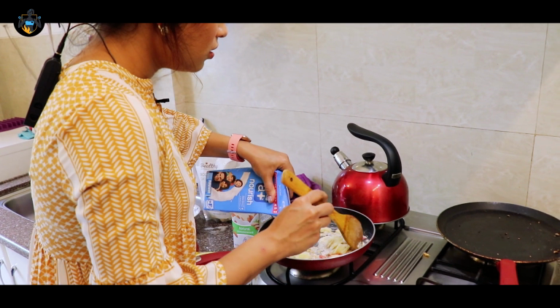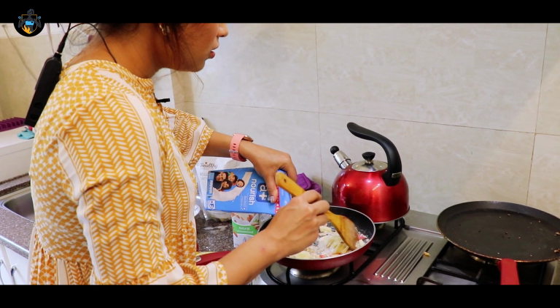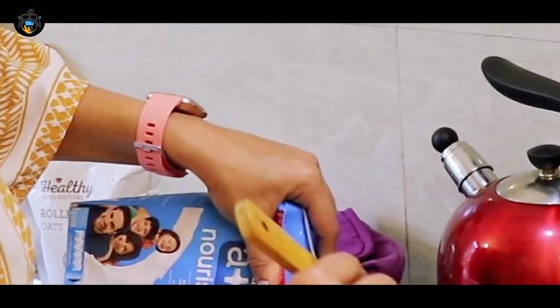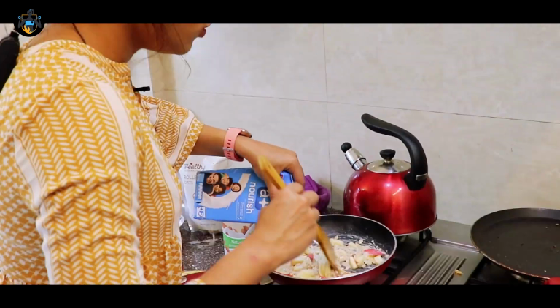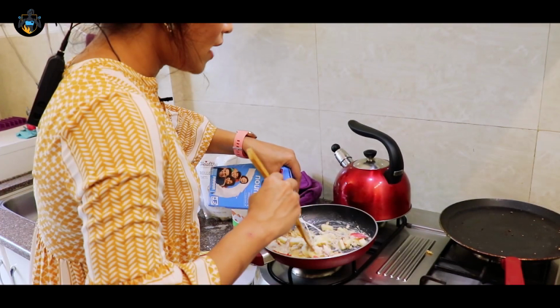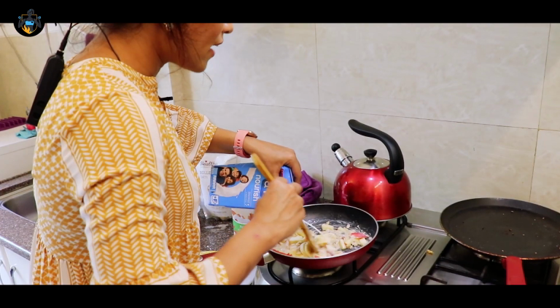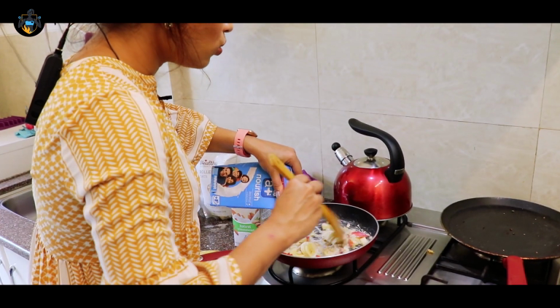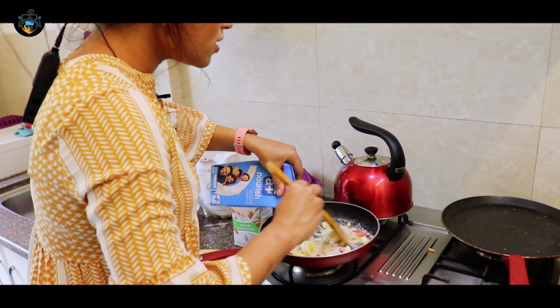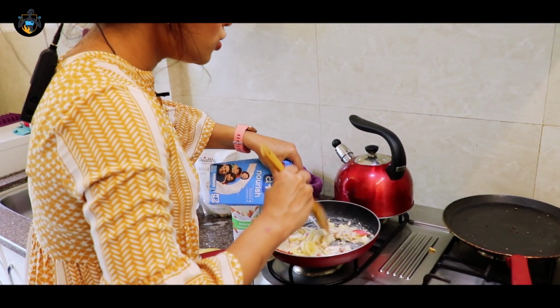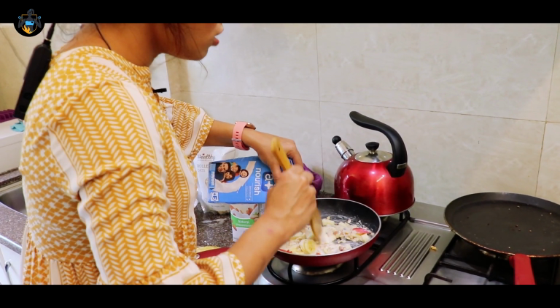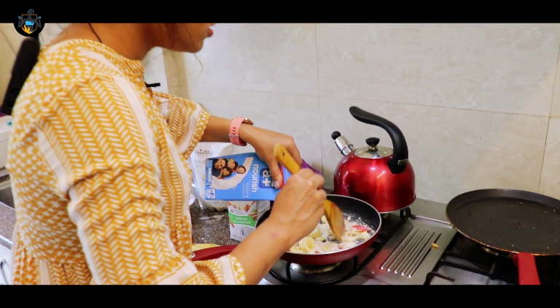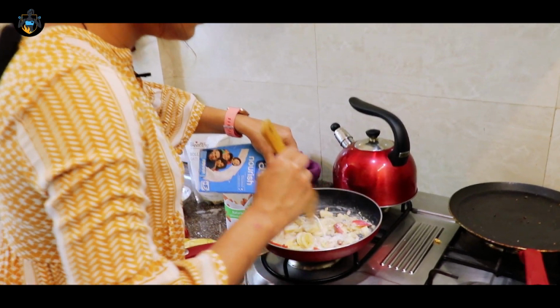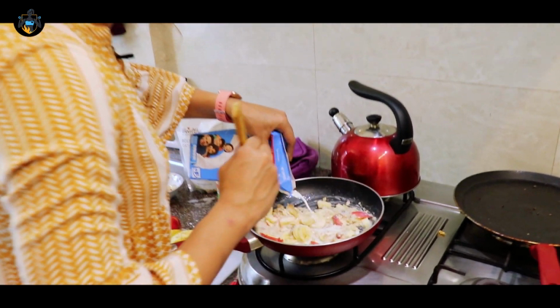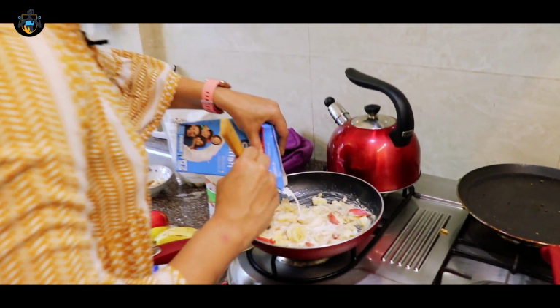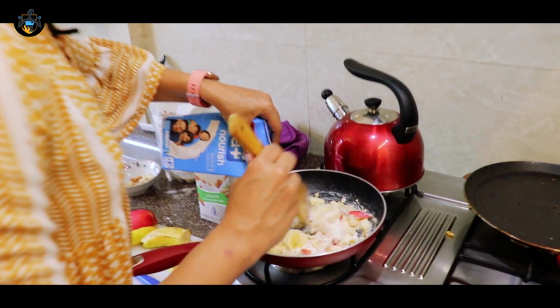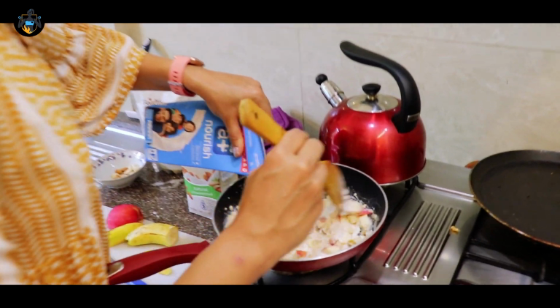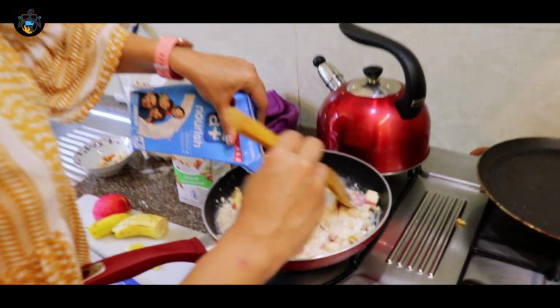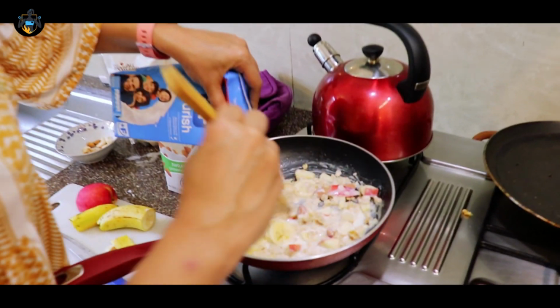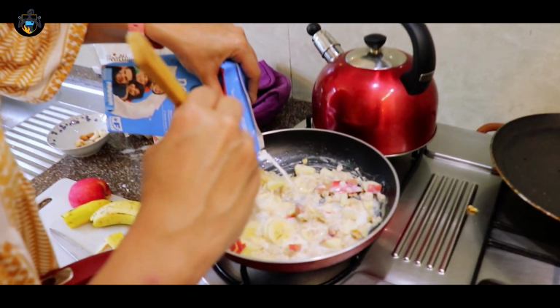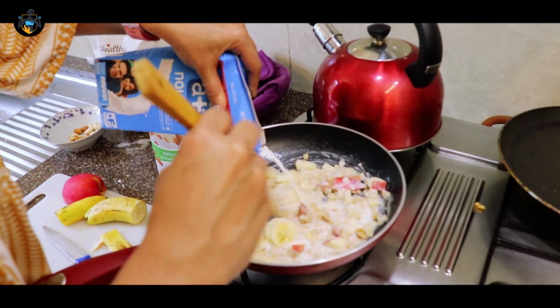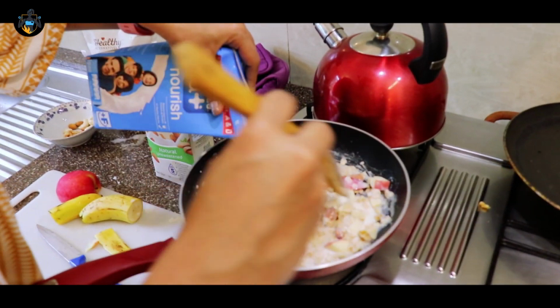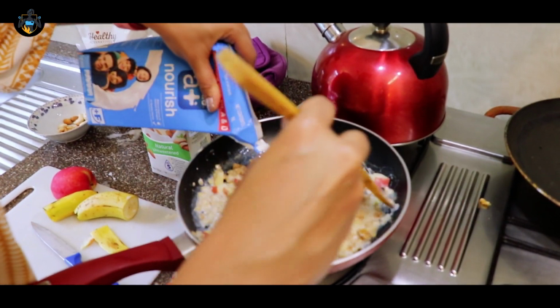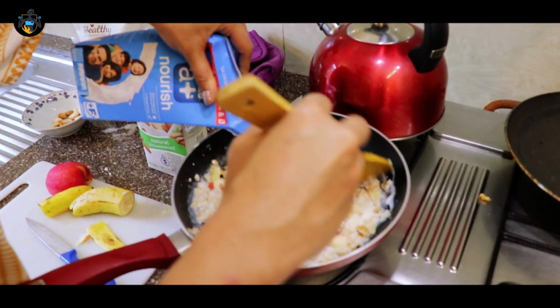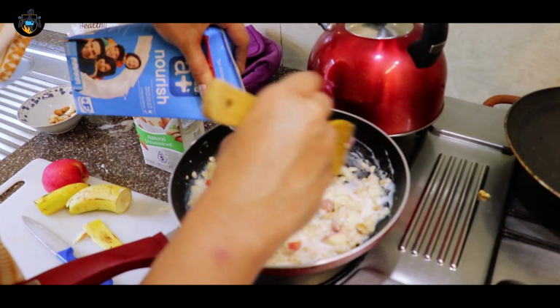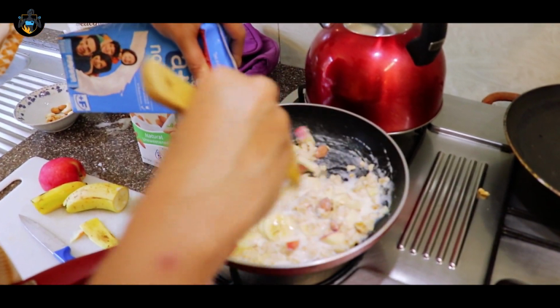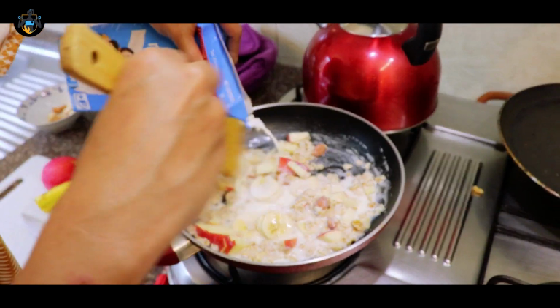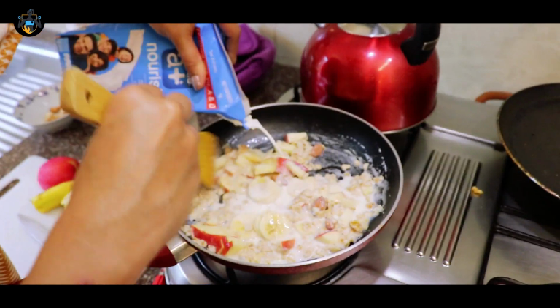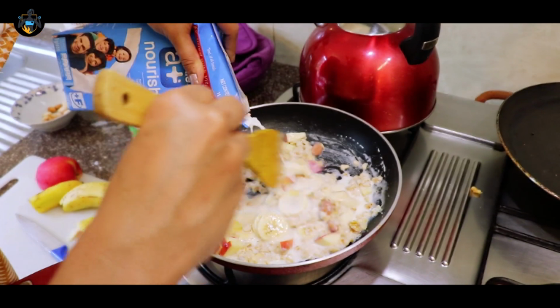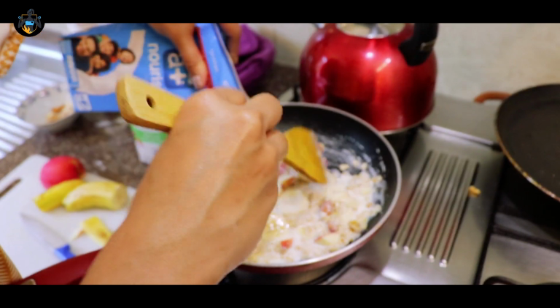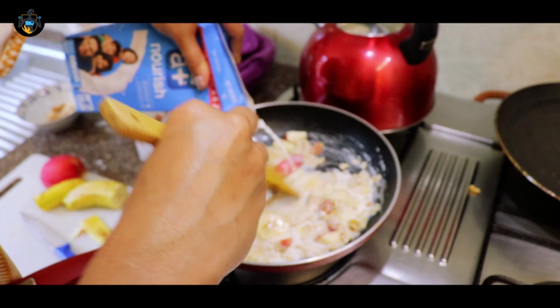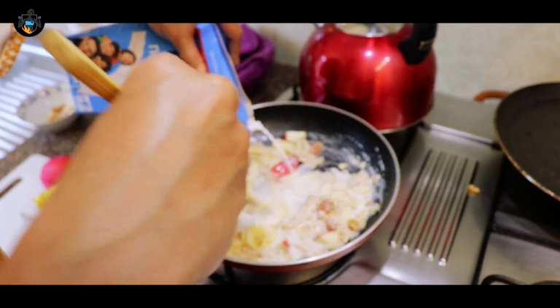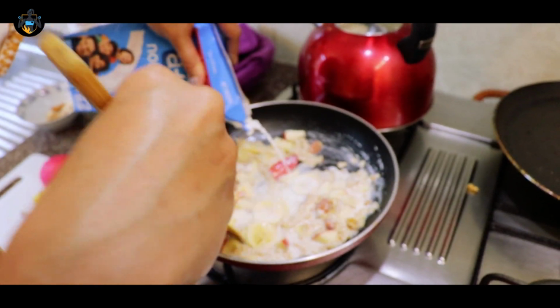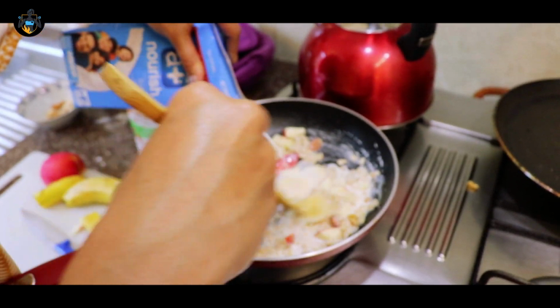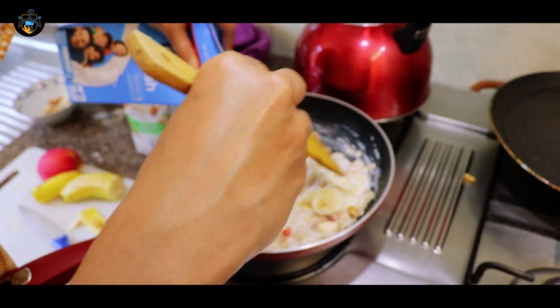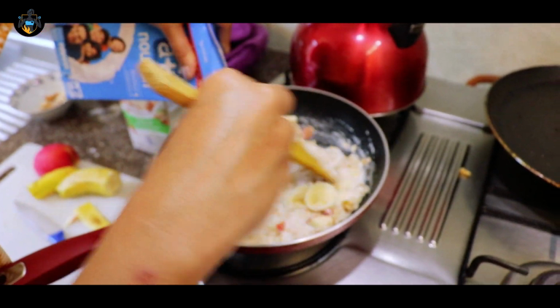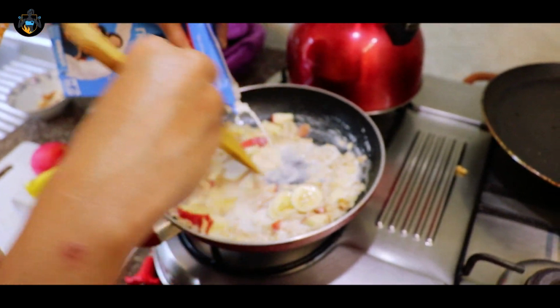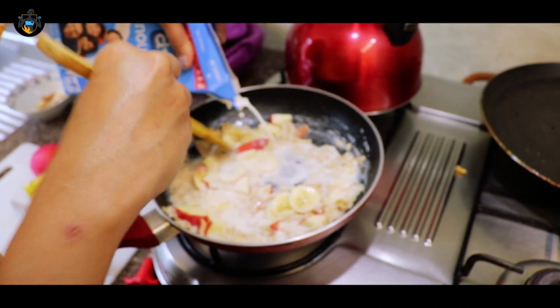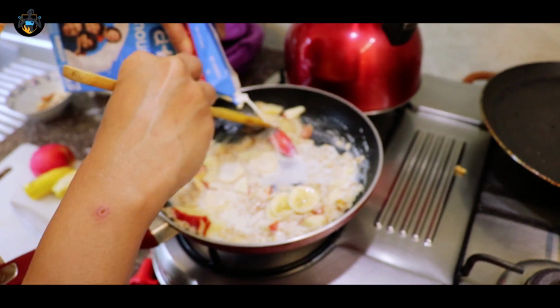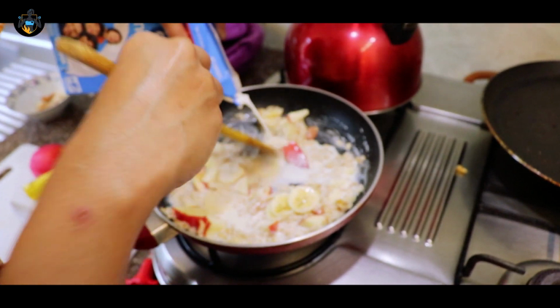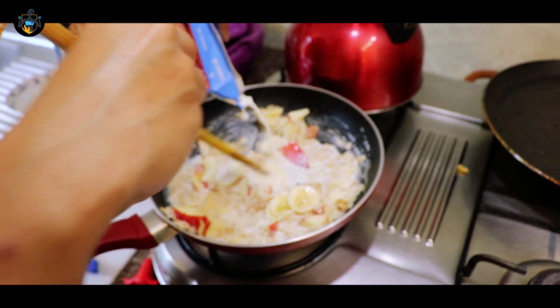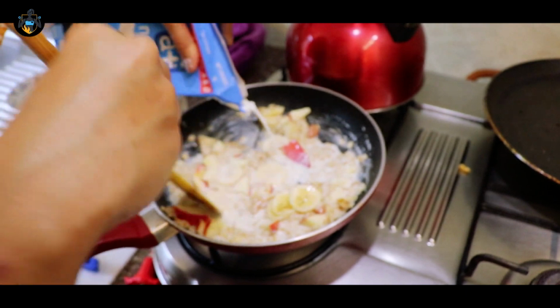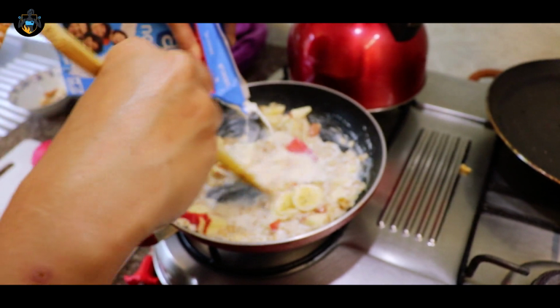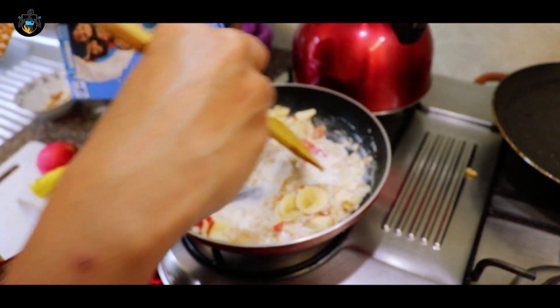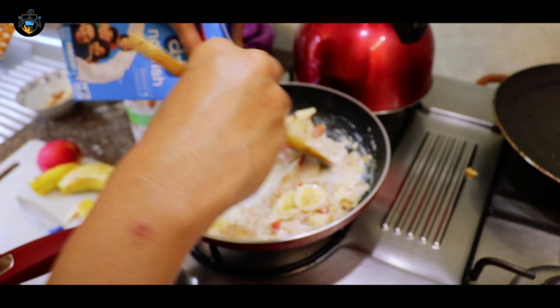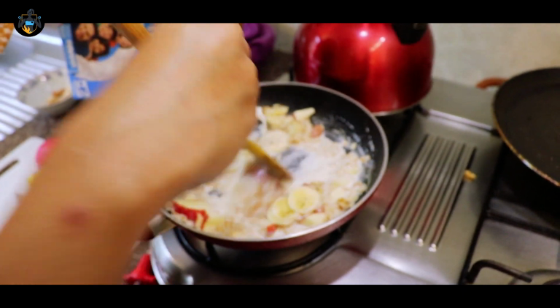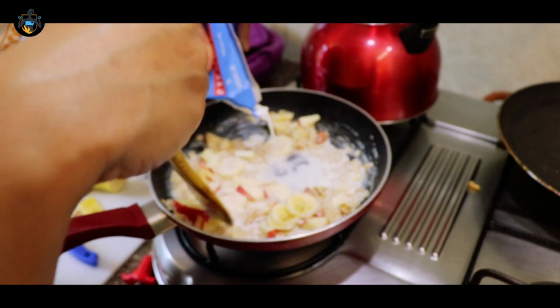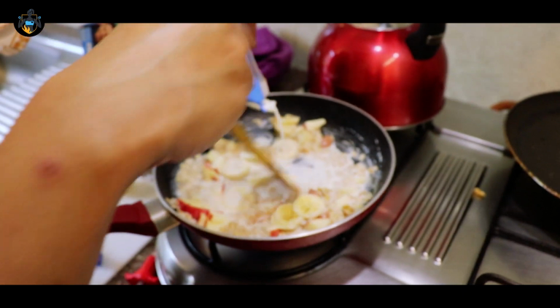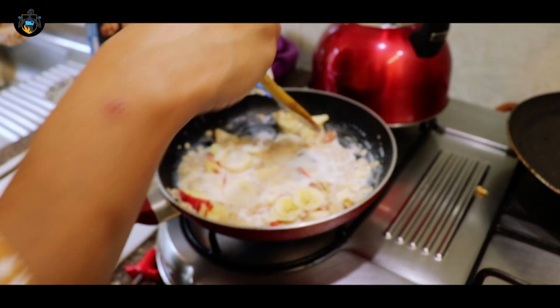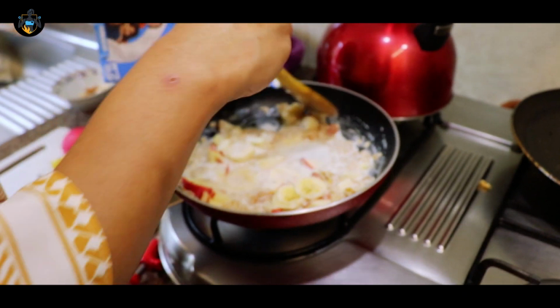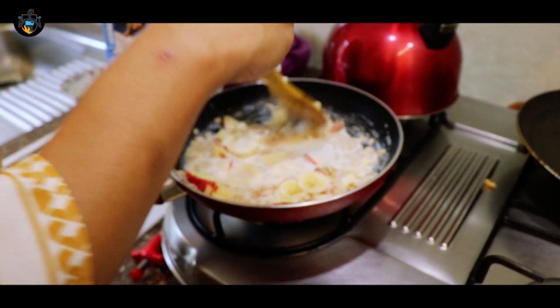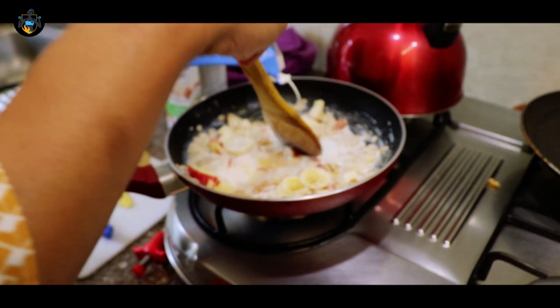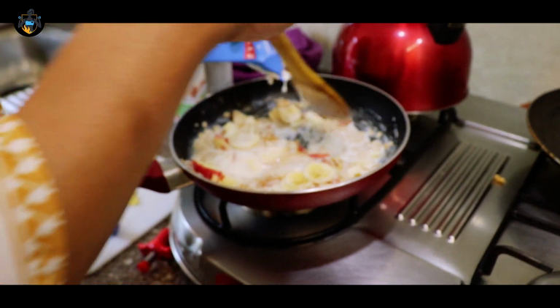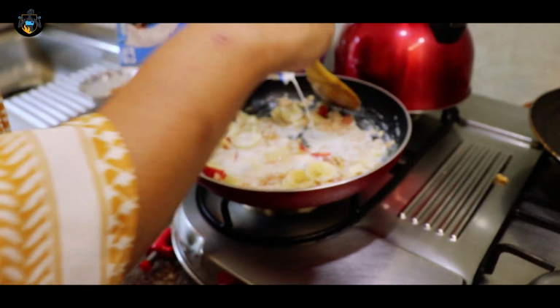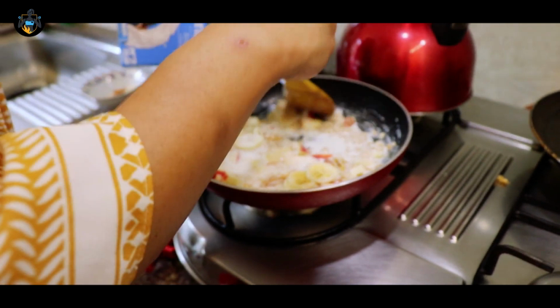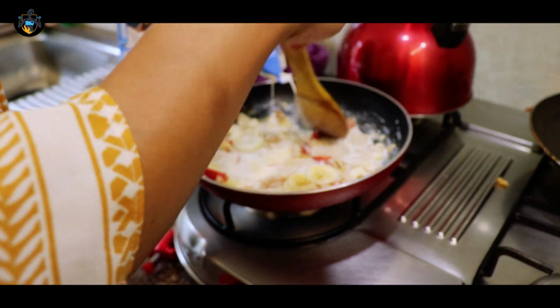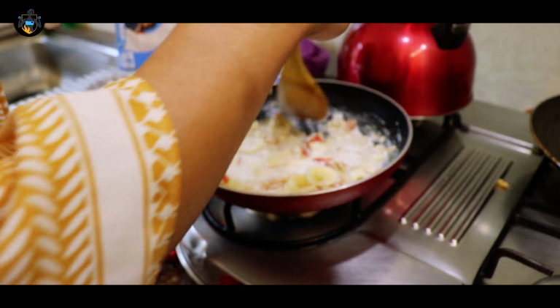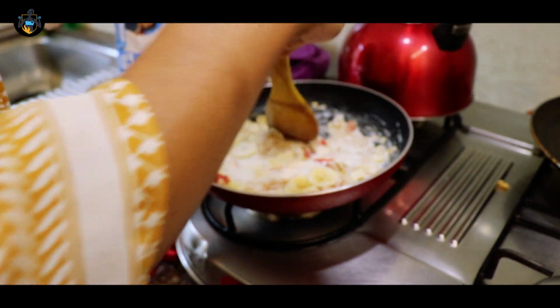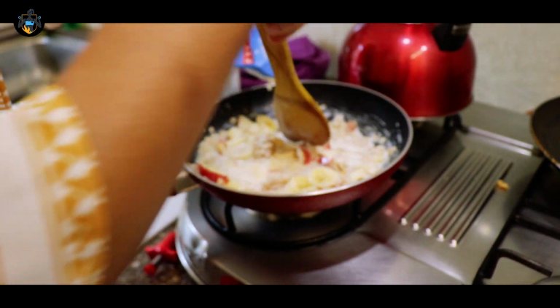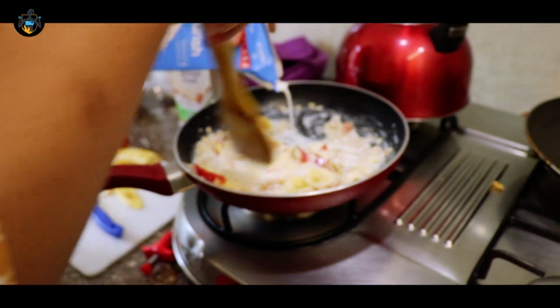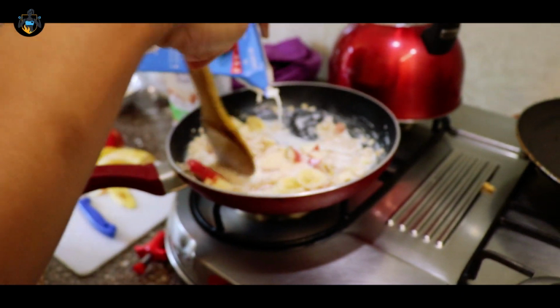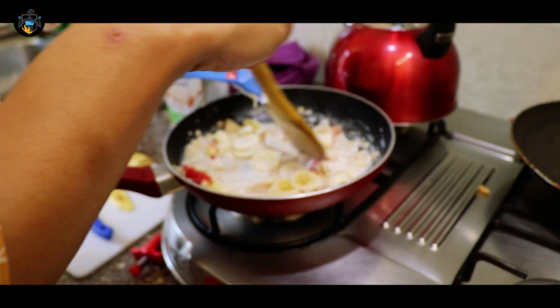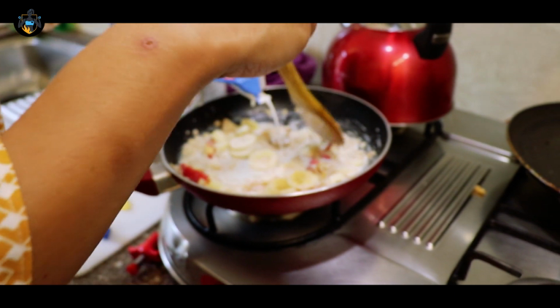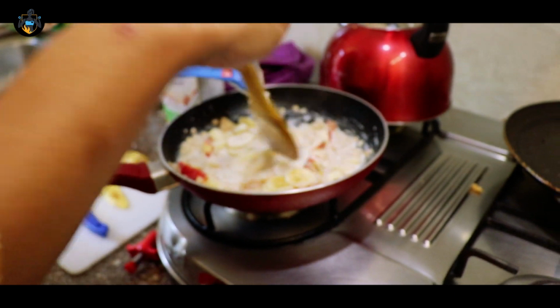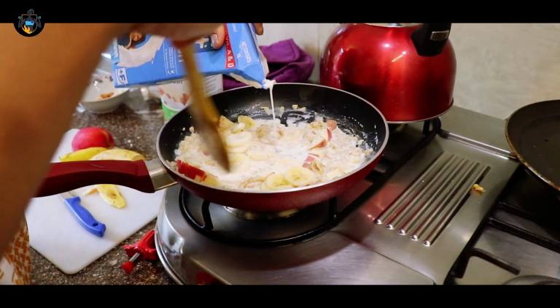If you're lactose intolerant, there are multiple options in the stores now — you have soya milk, almond milk, rice milk, everything.